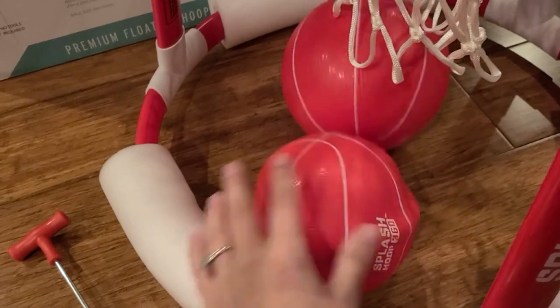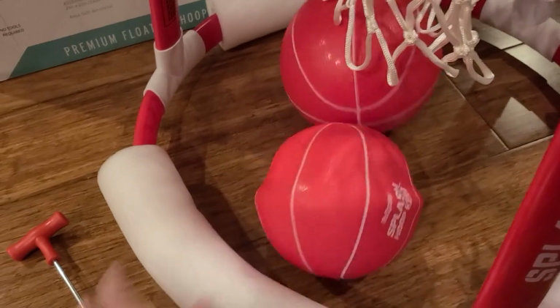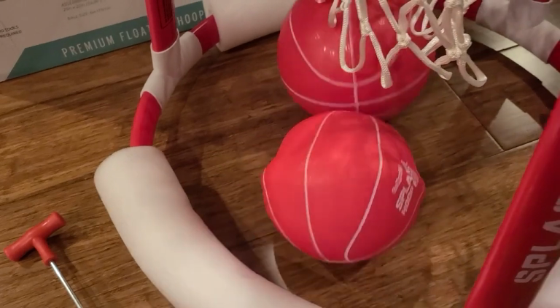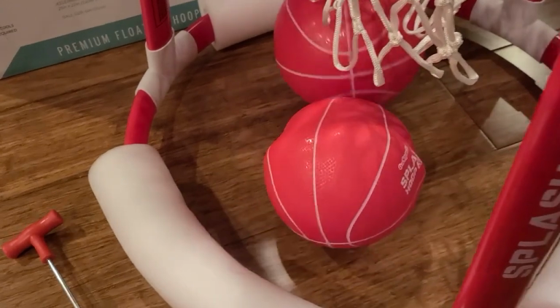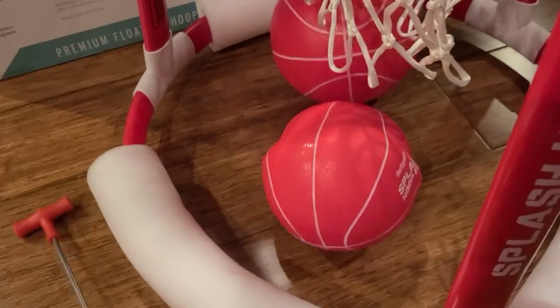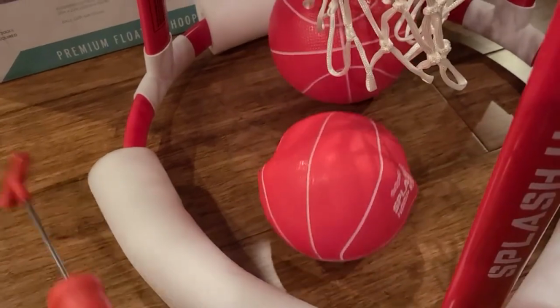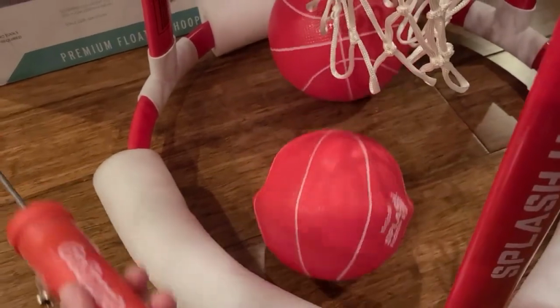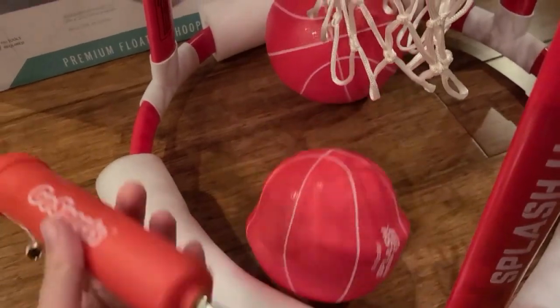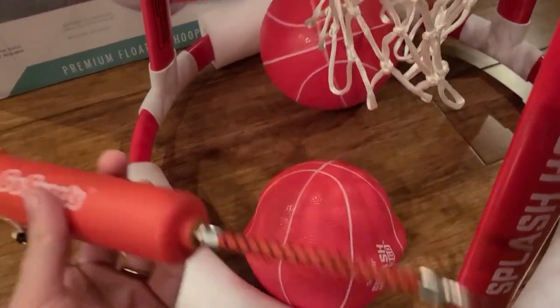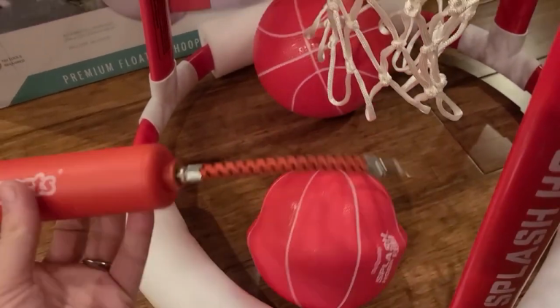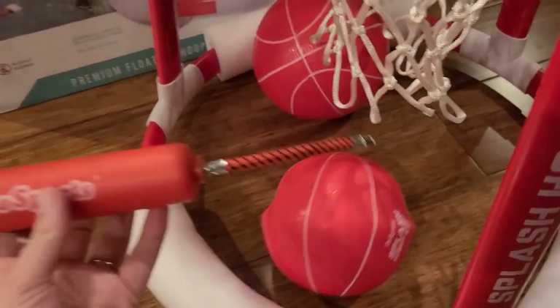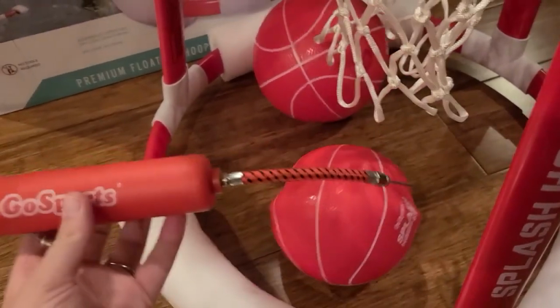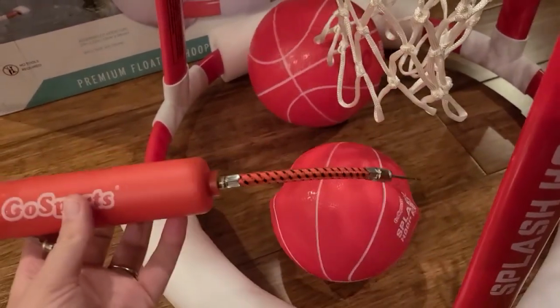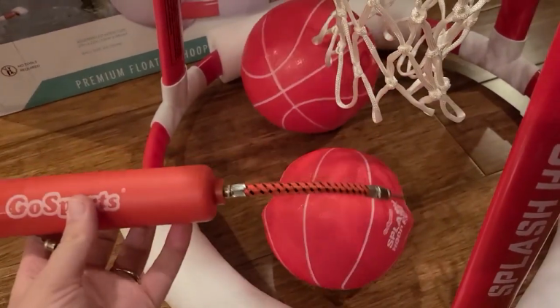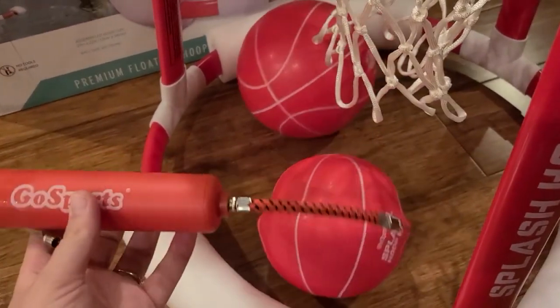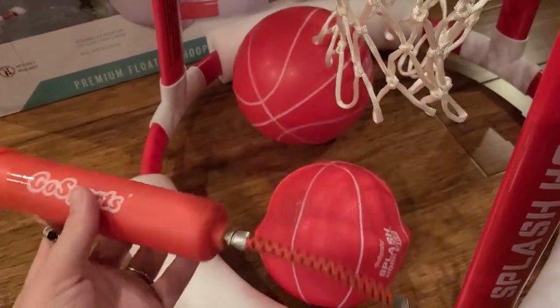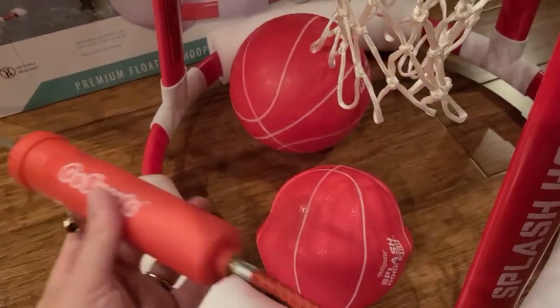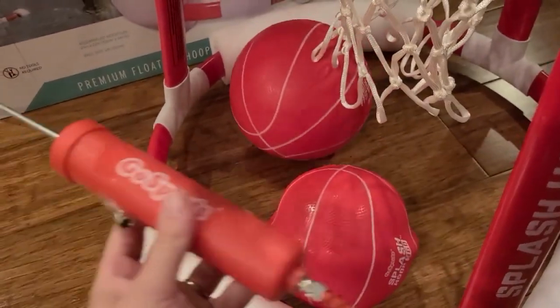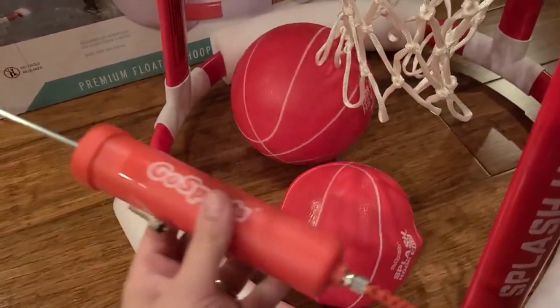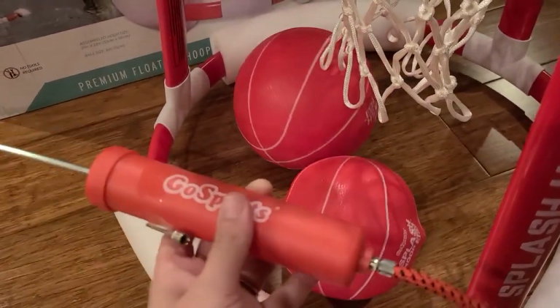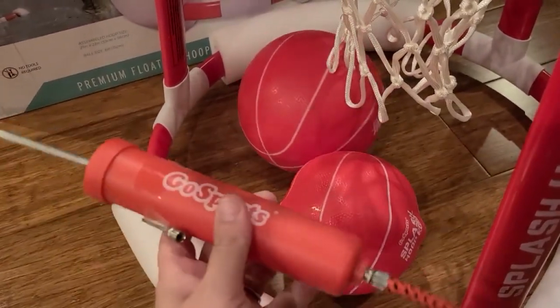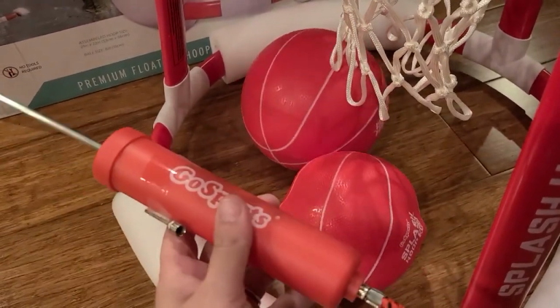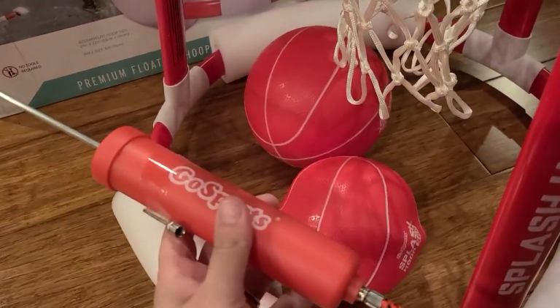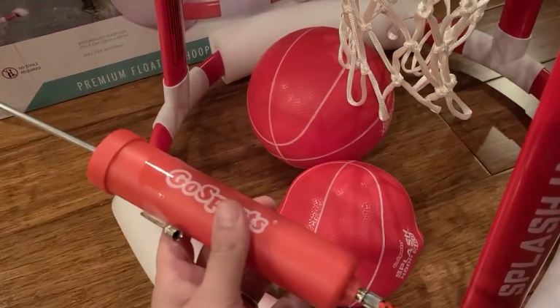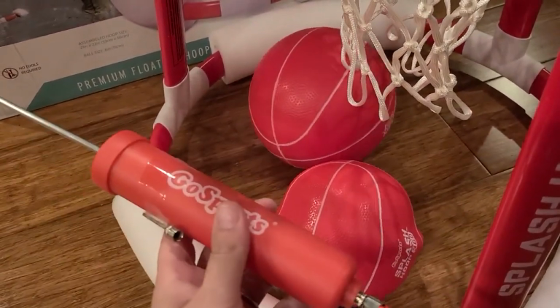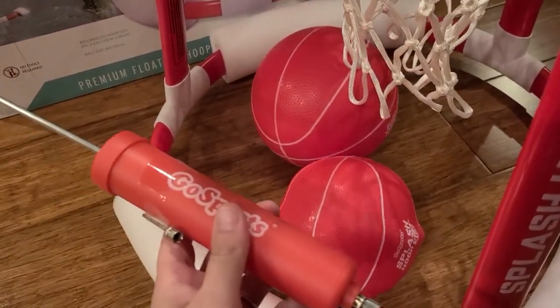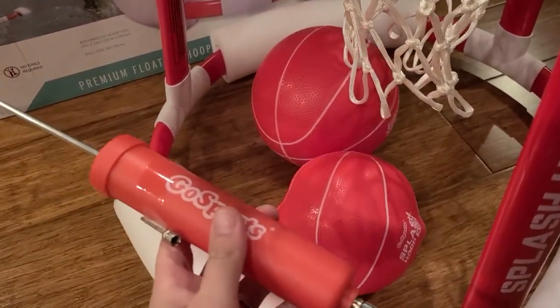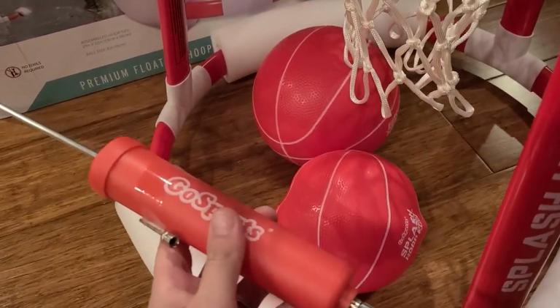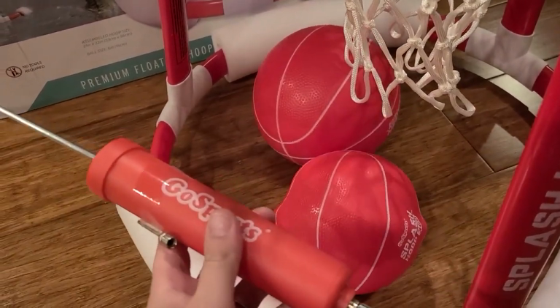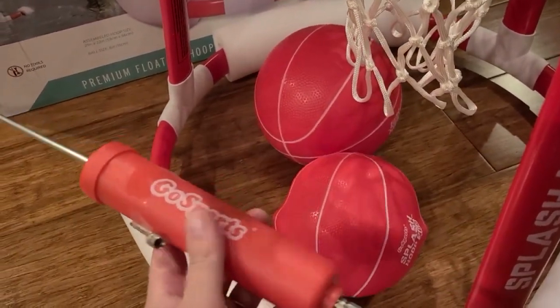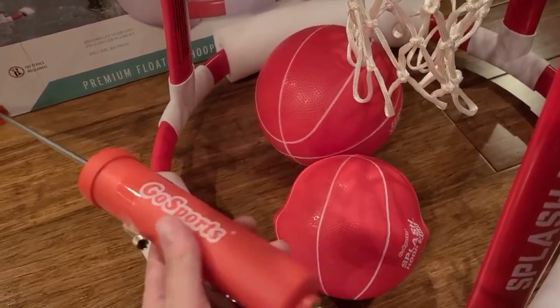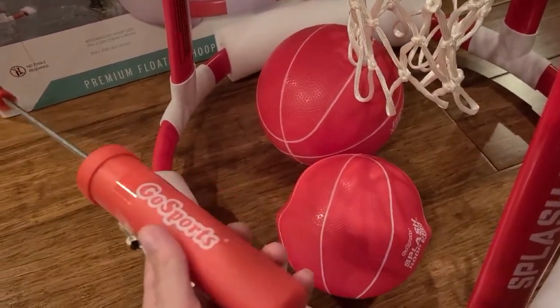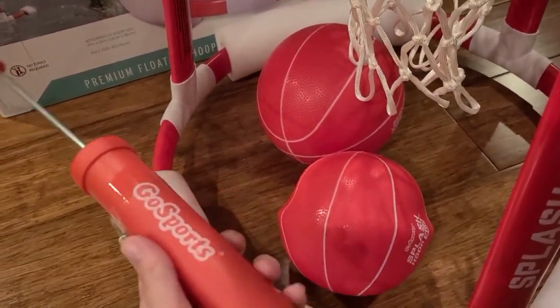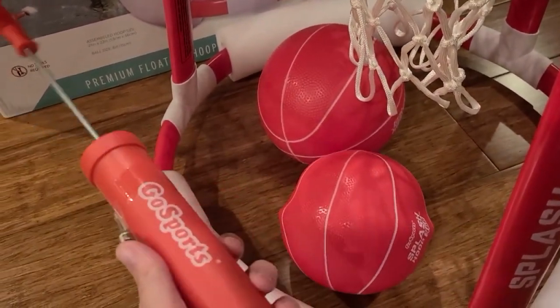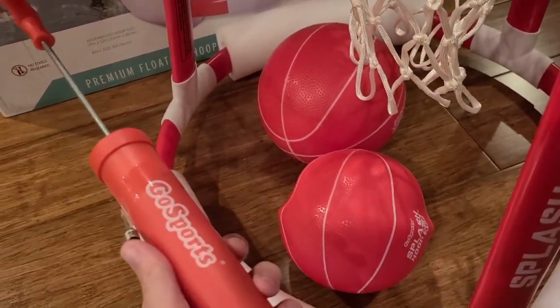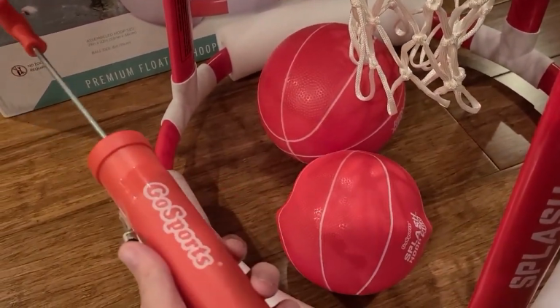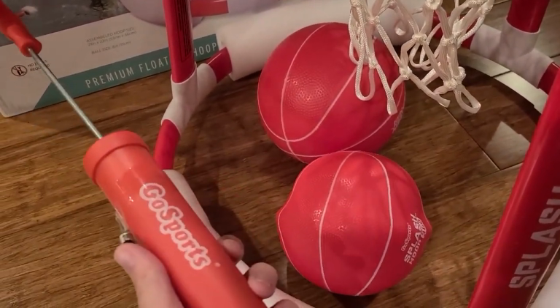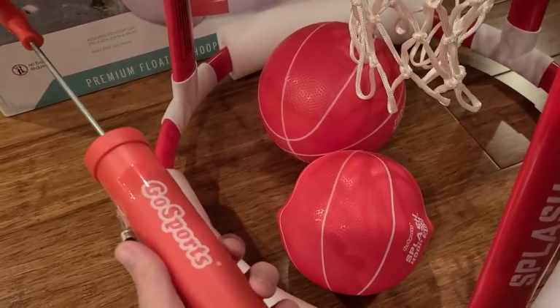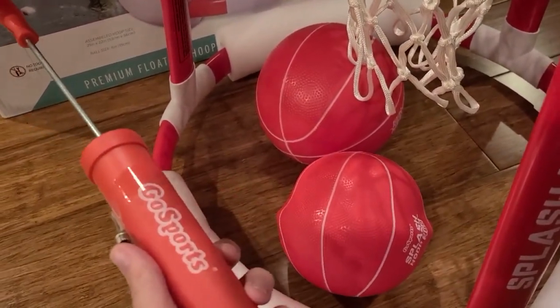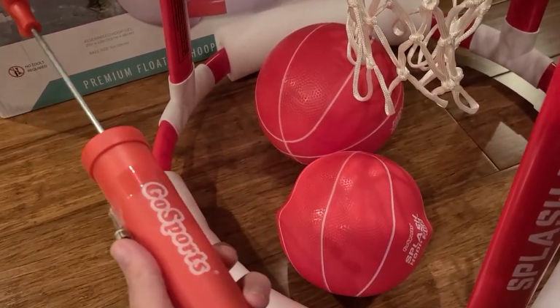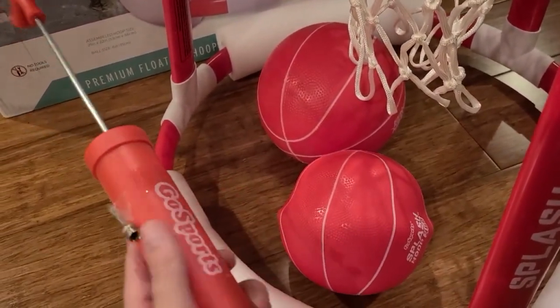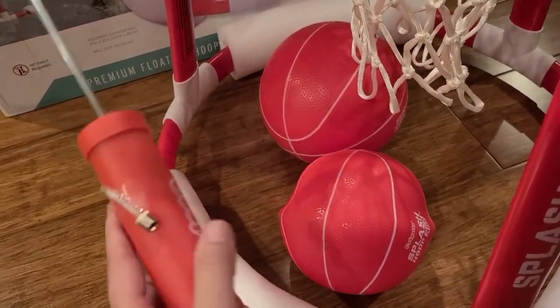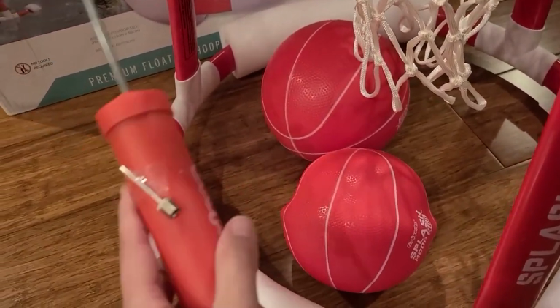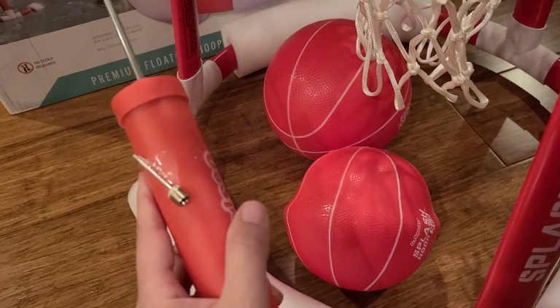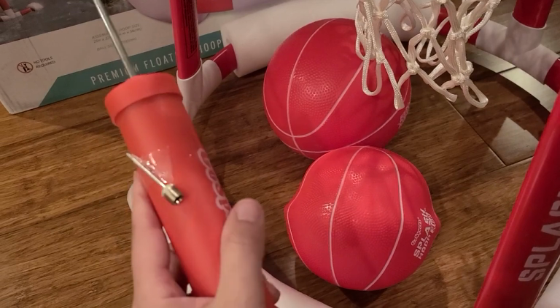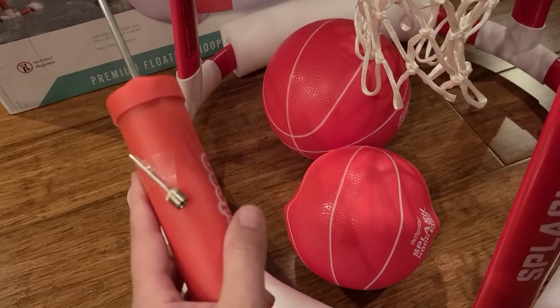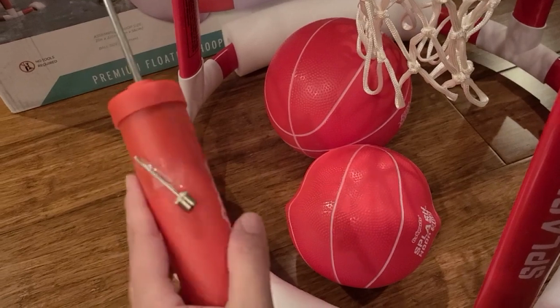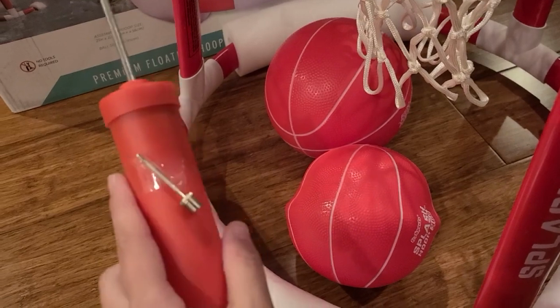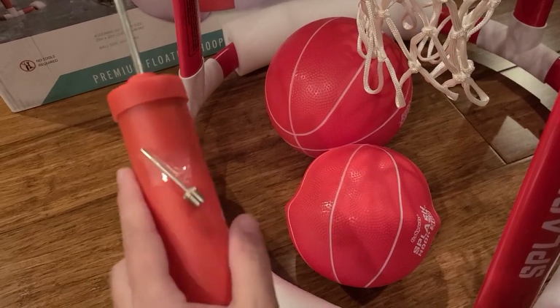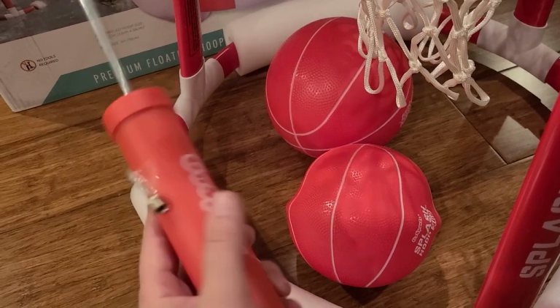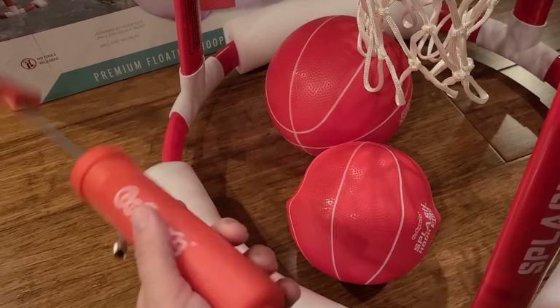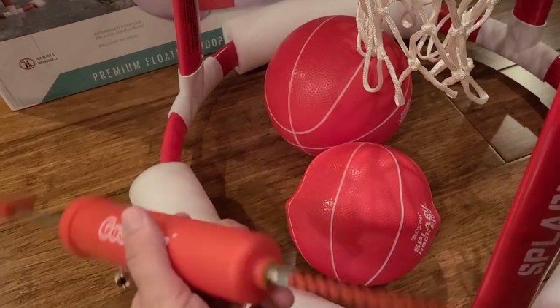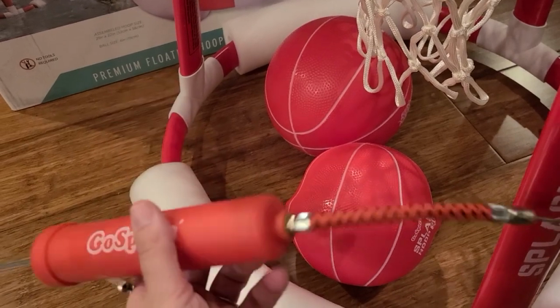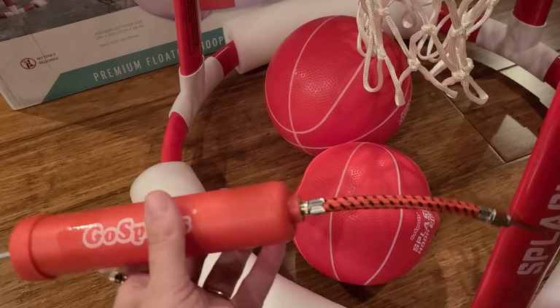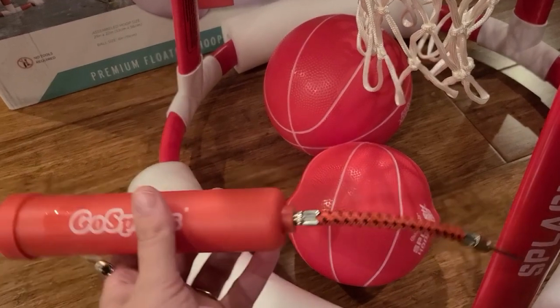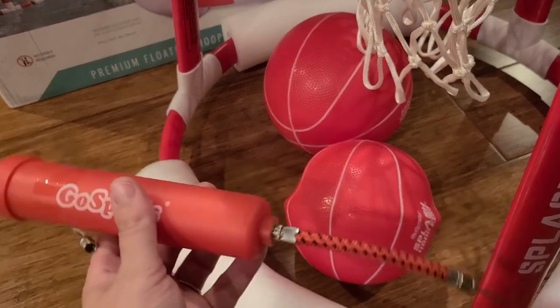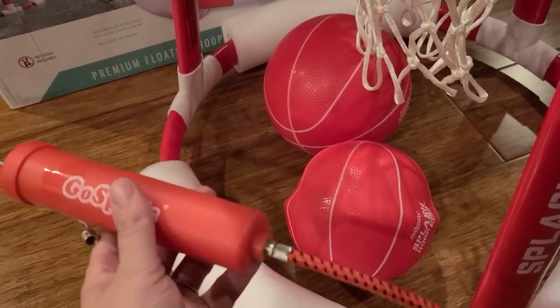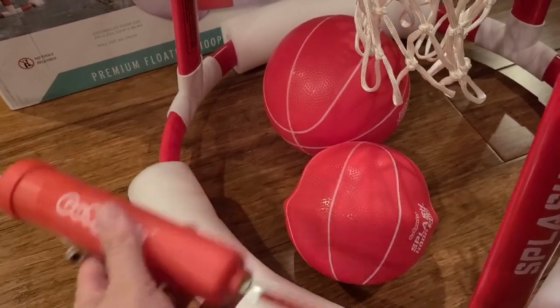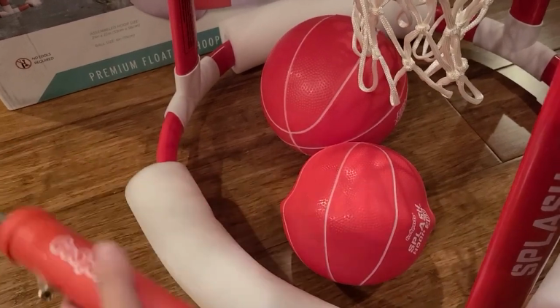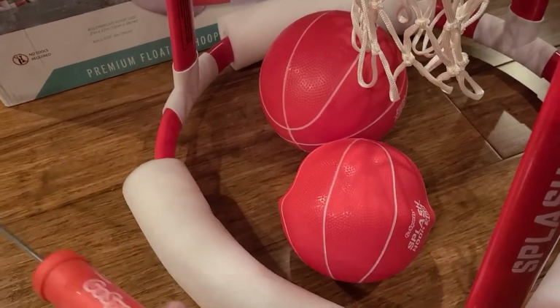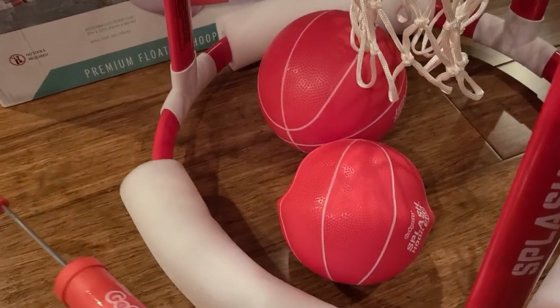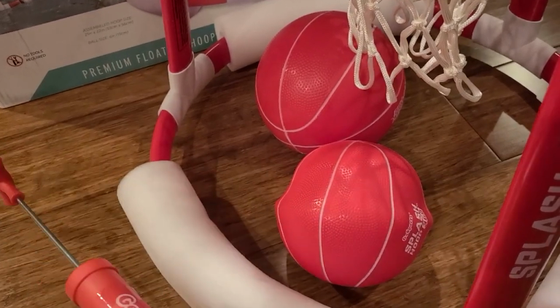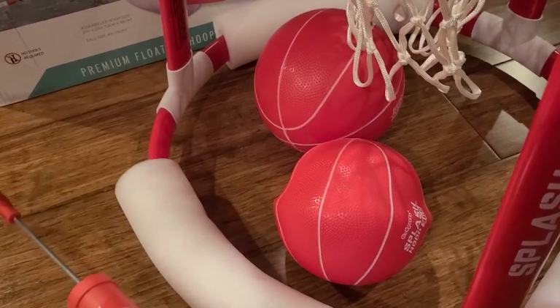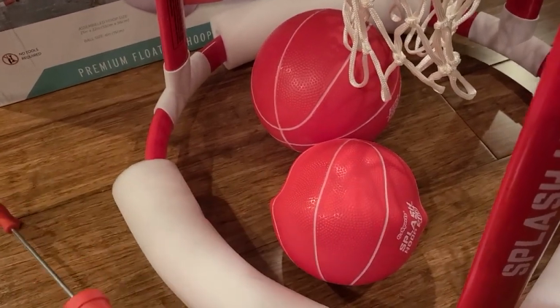I did have issues with this pump towards the end — it just didn't seem to catch air, so I'm going to look more into it to see why it stopped working.